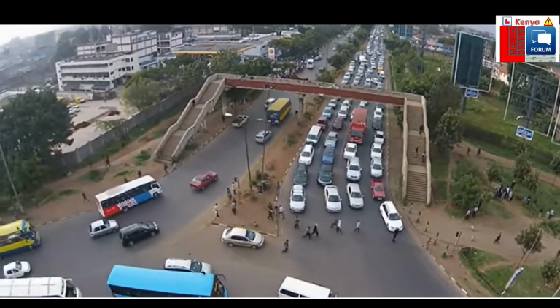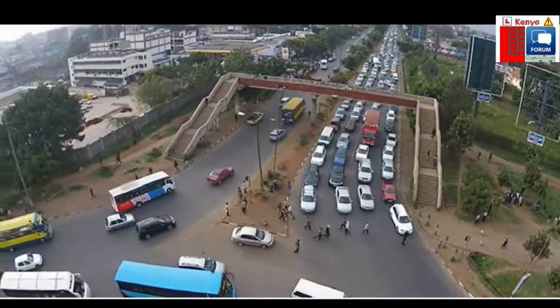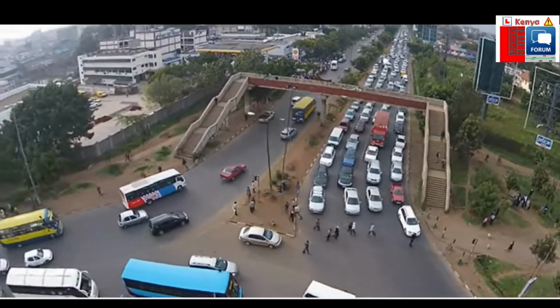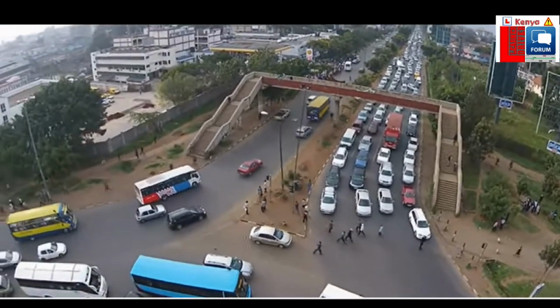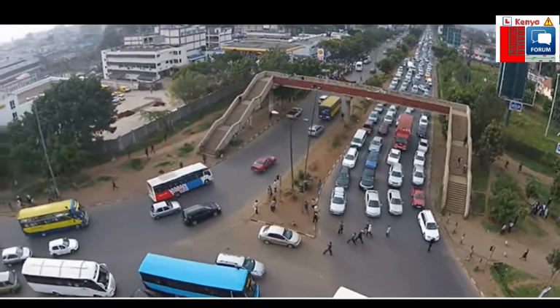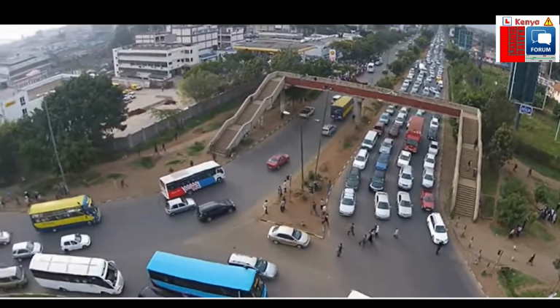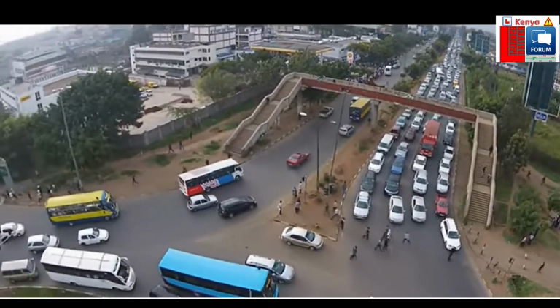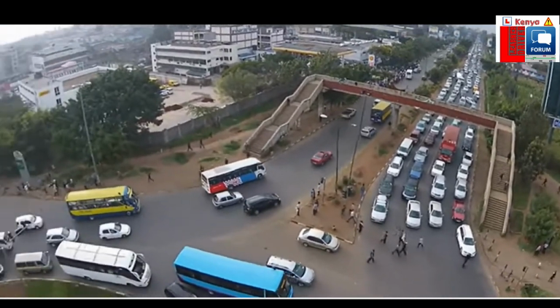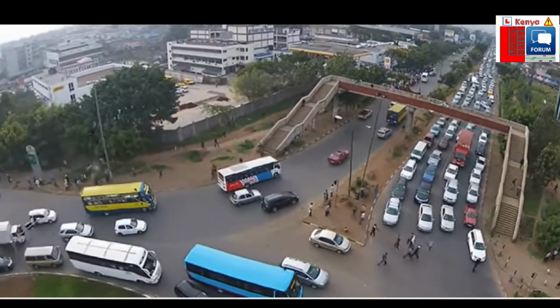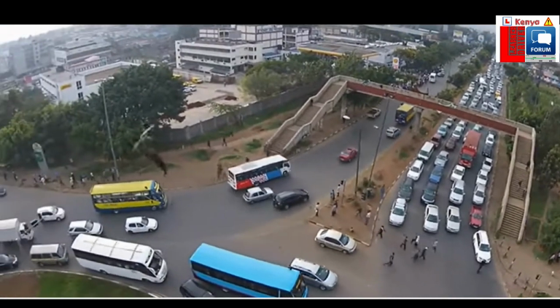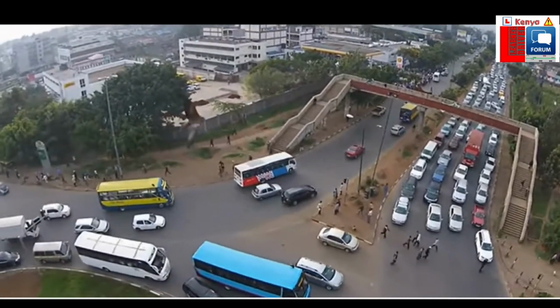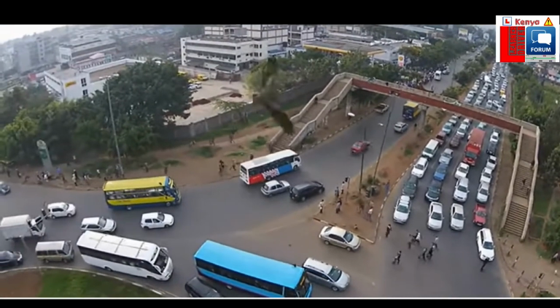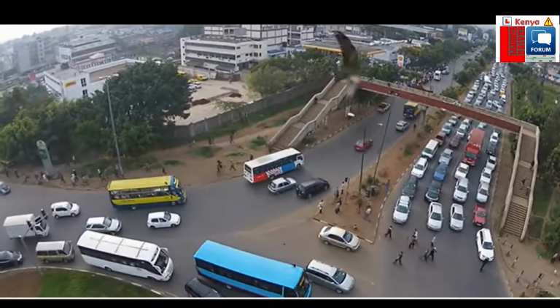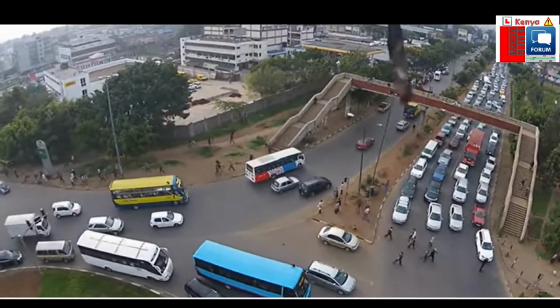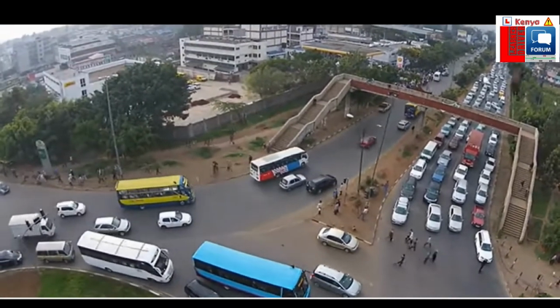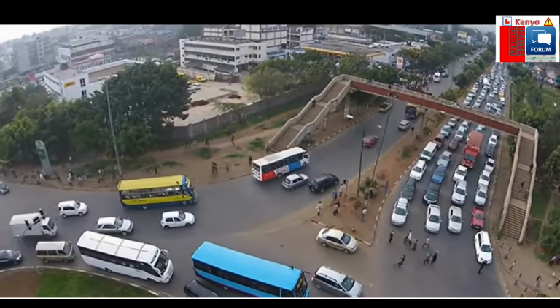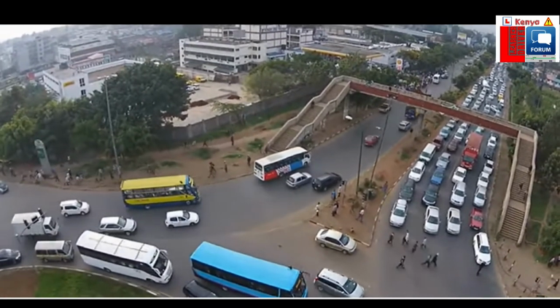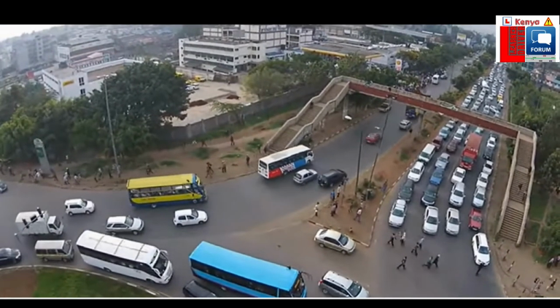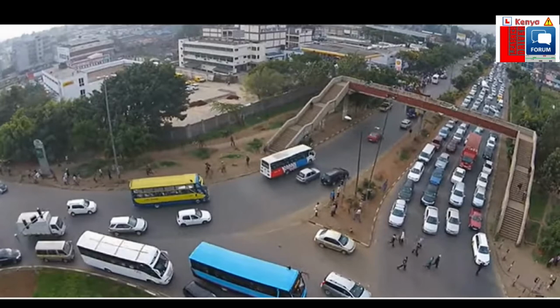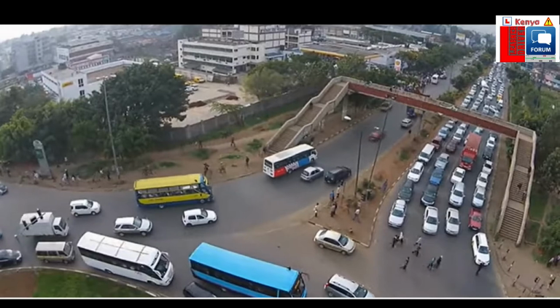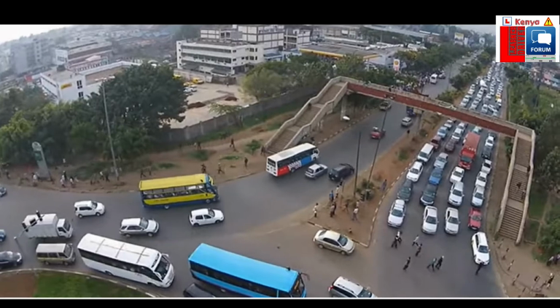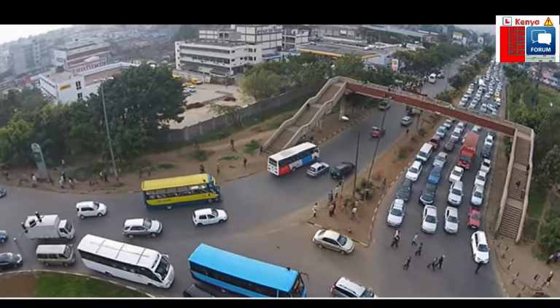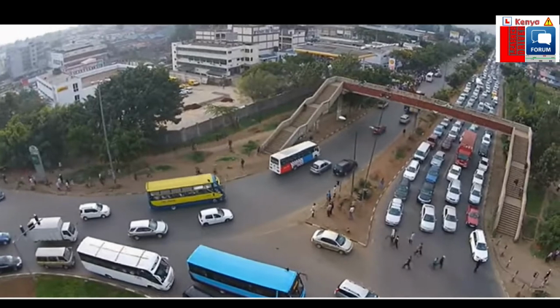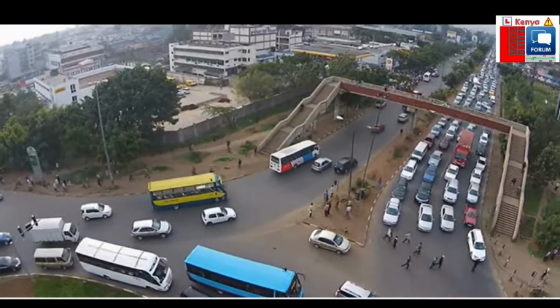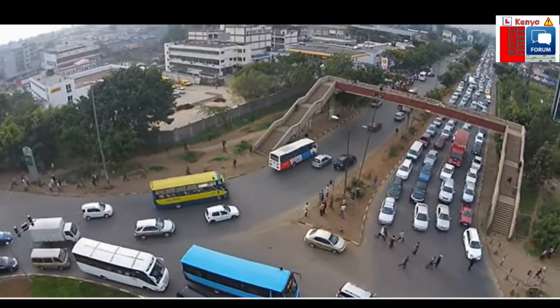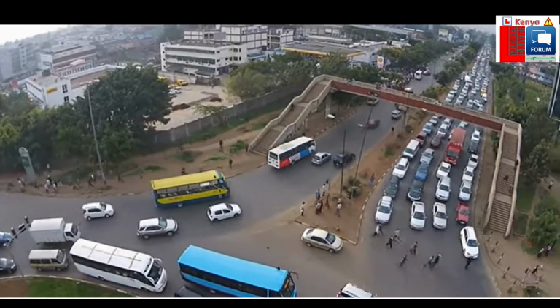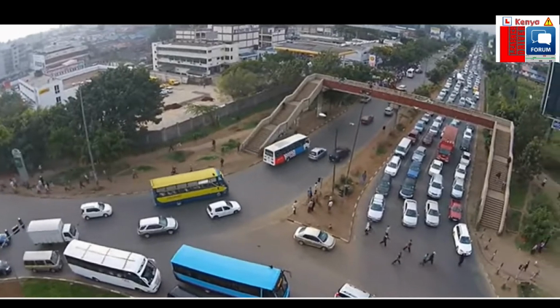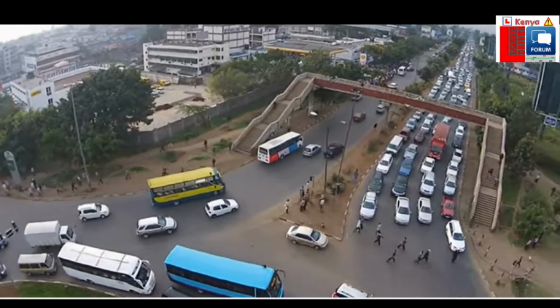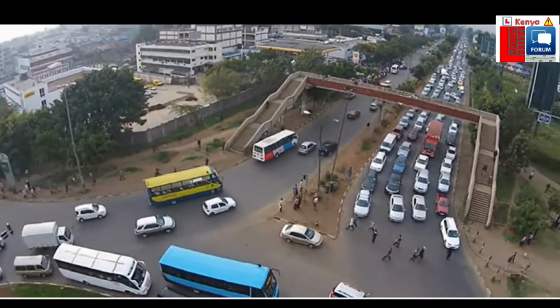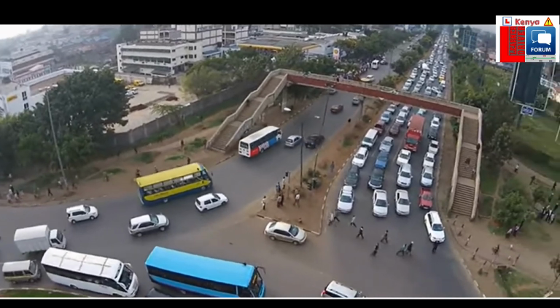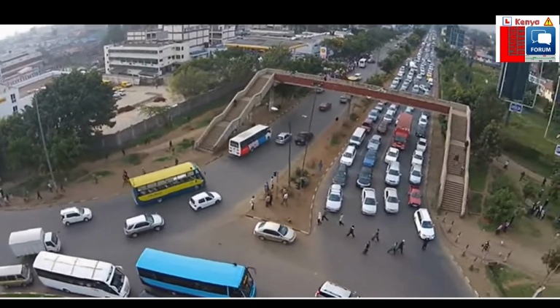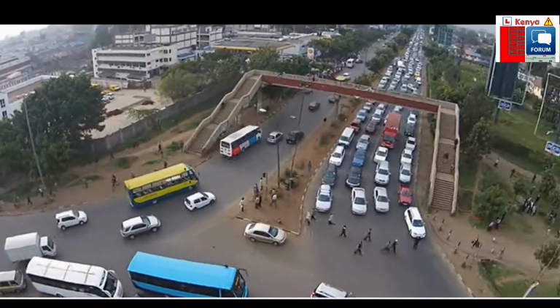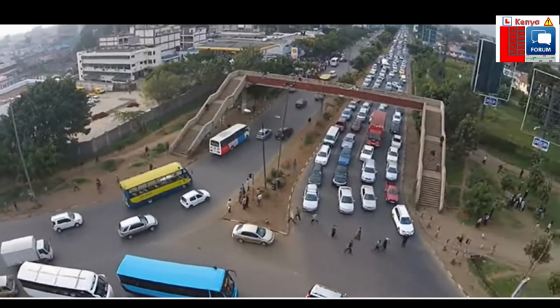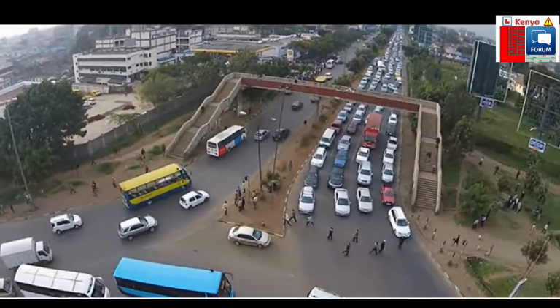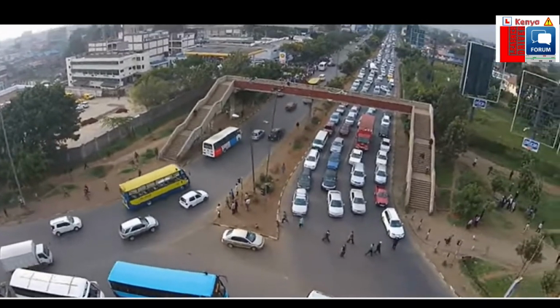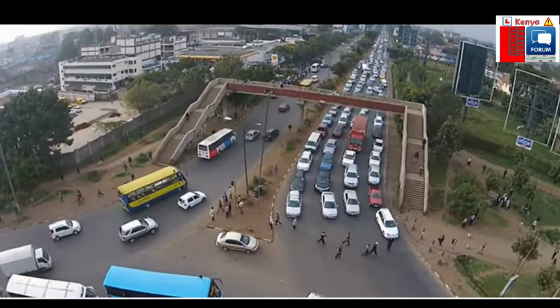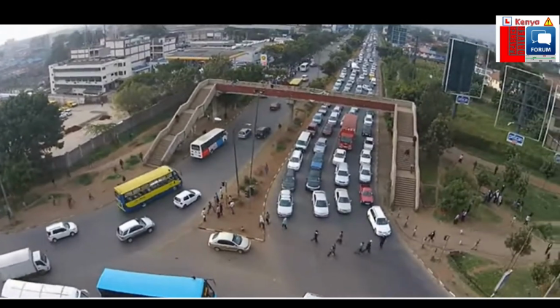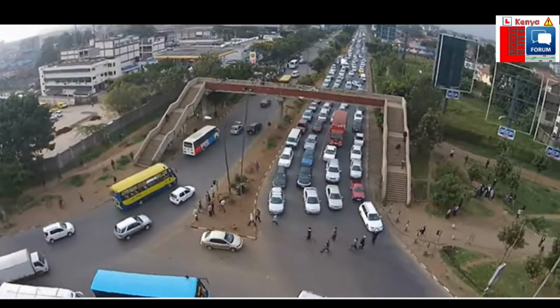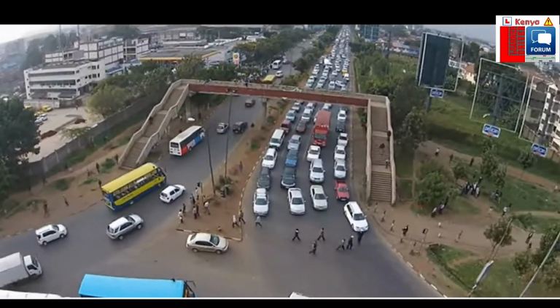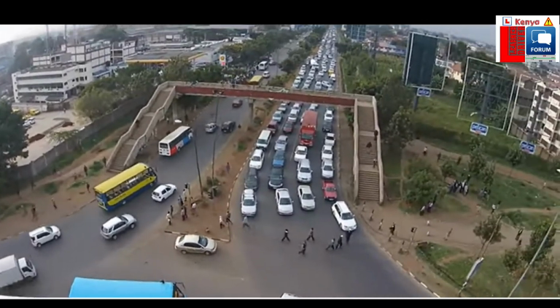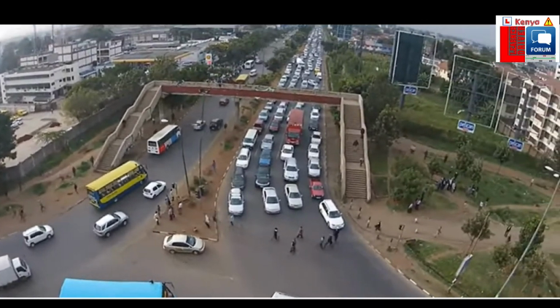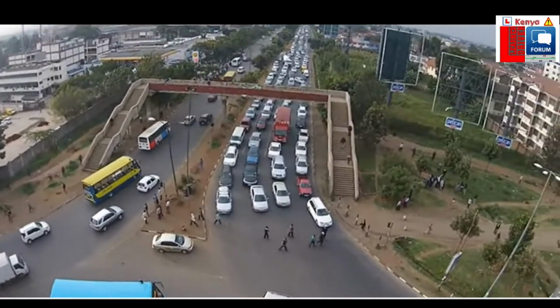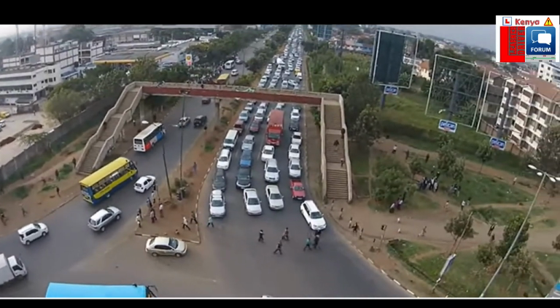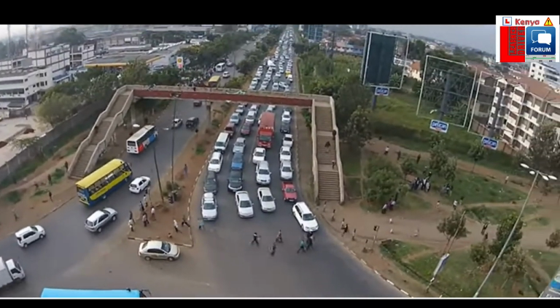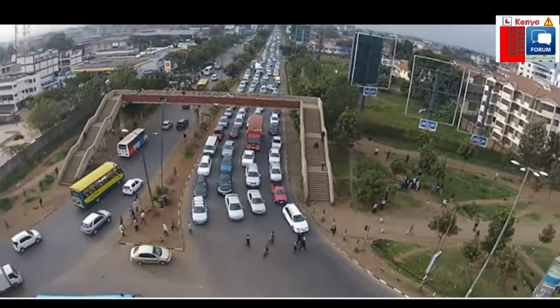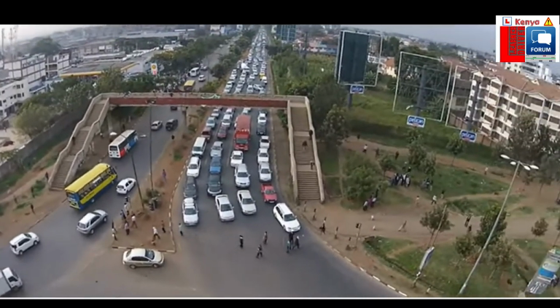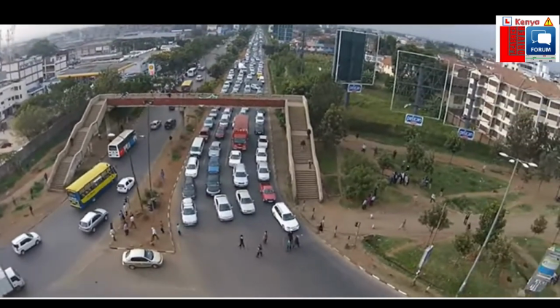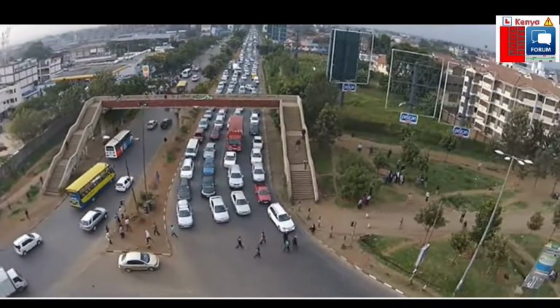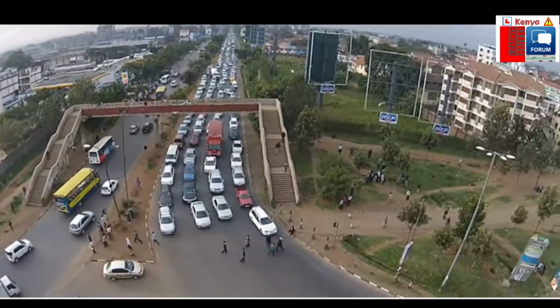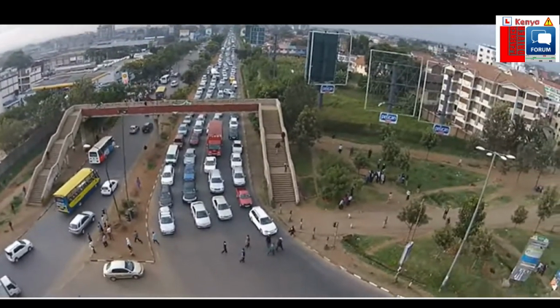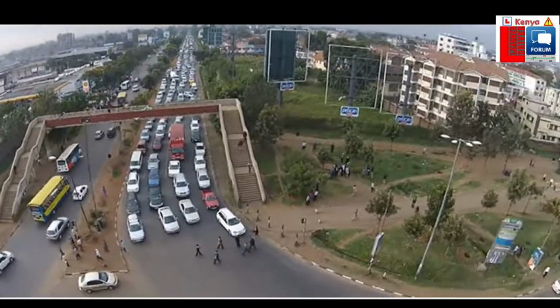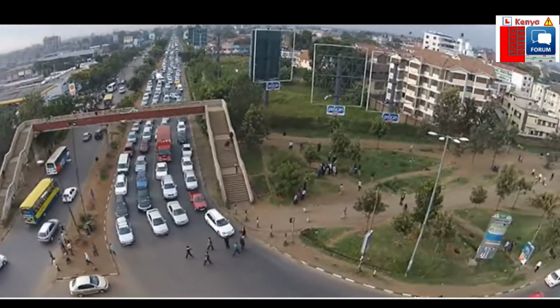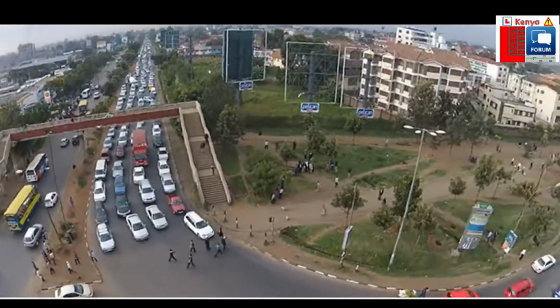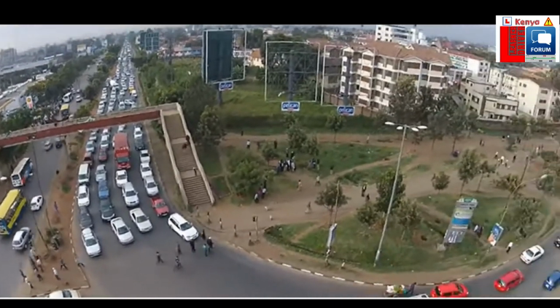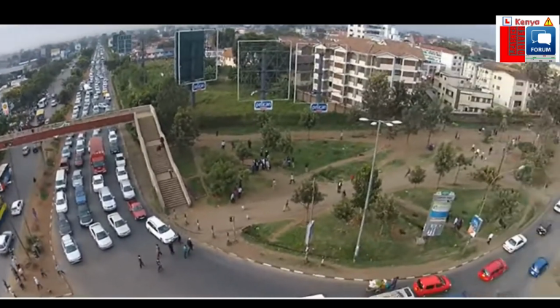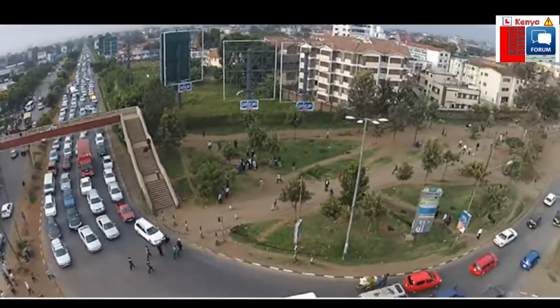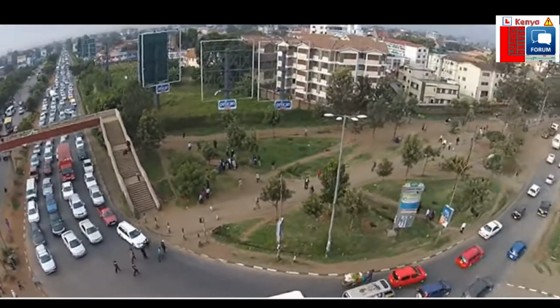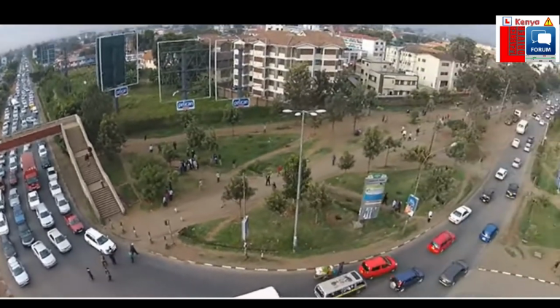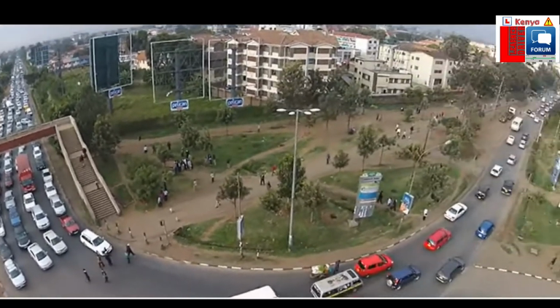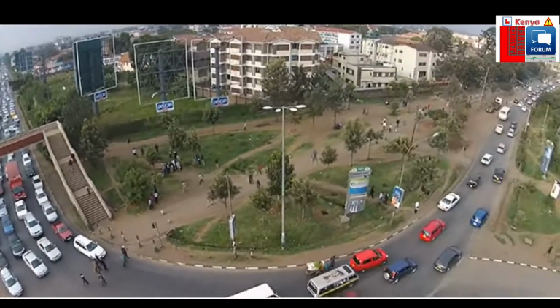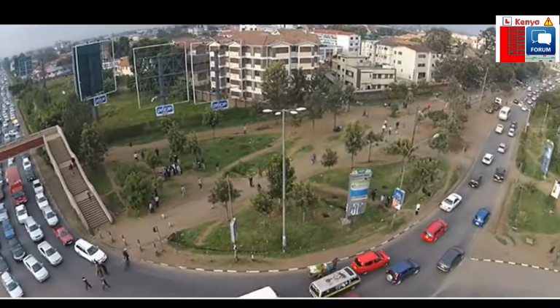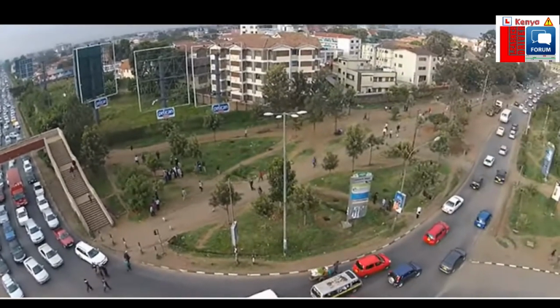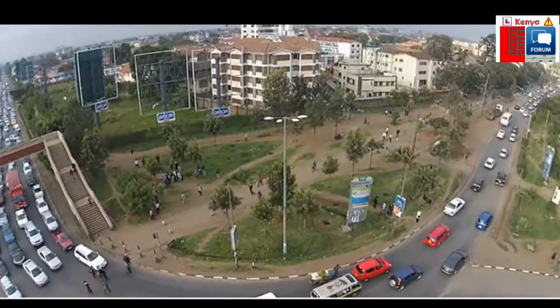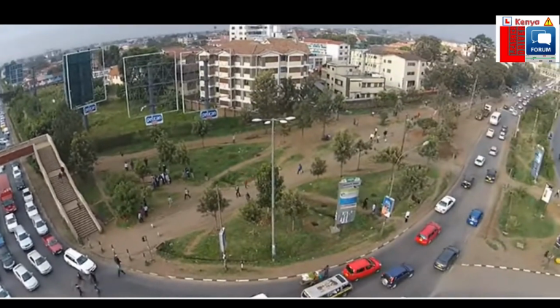If you notice, this roundabout is not controlled by traffic lights — it's controlled by police traffic officers.